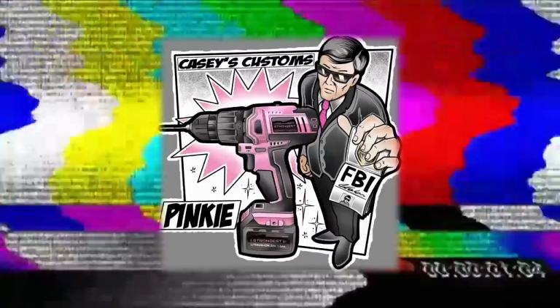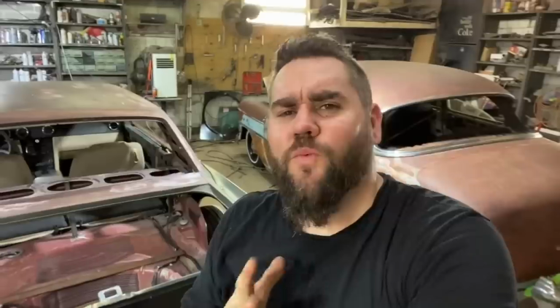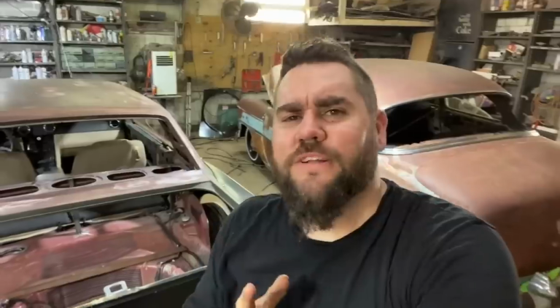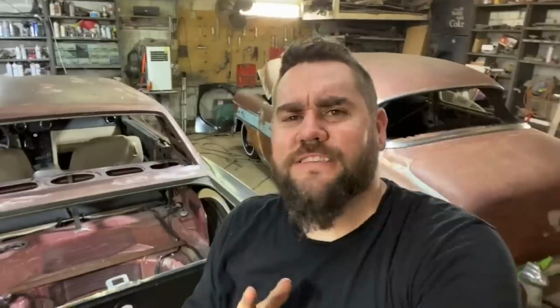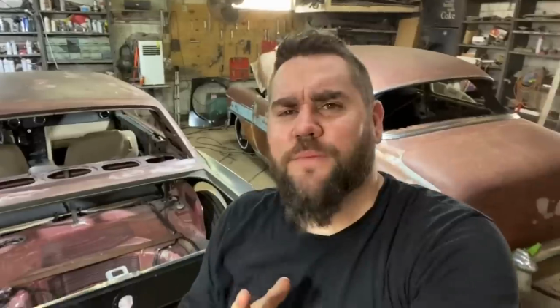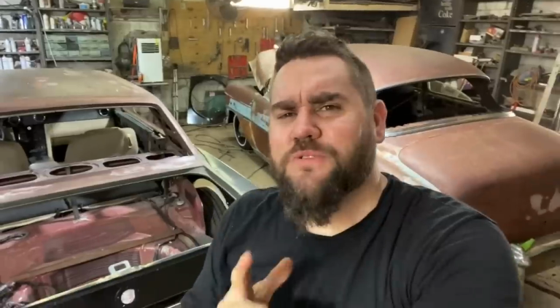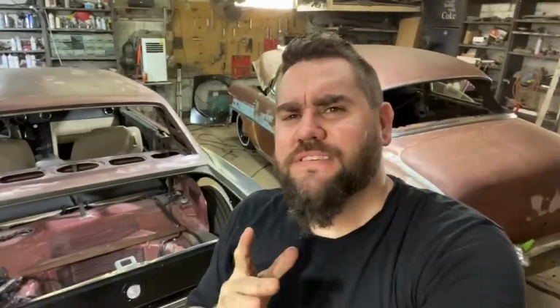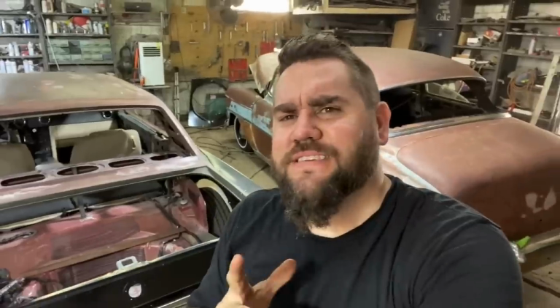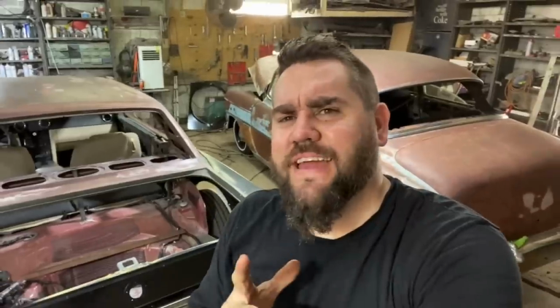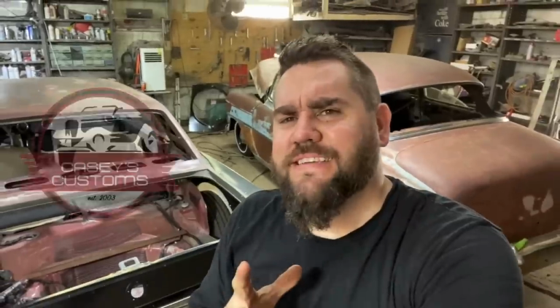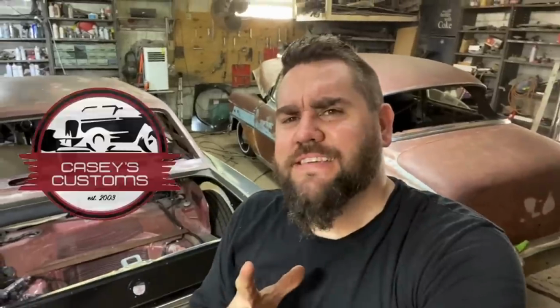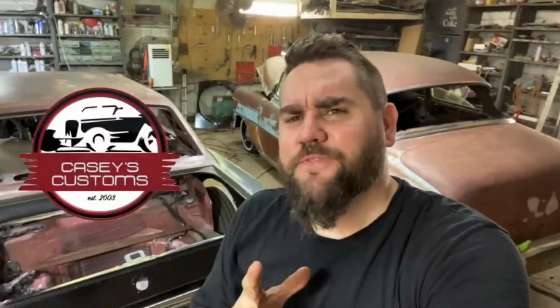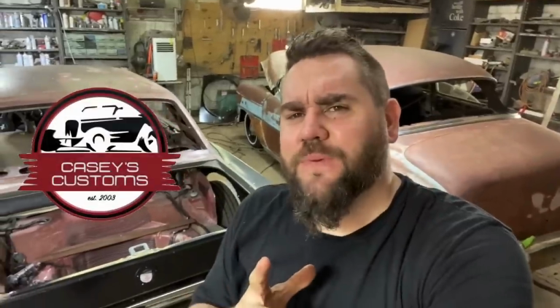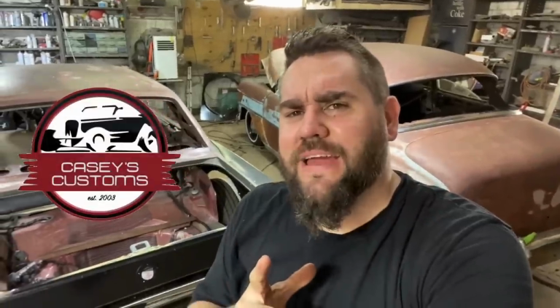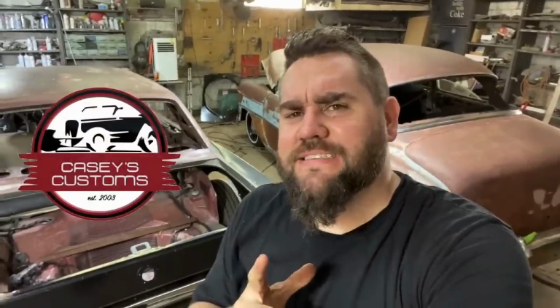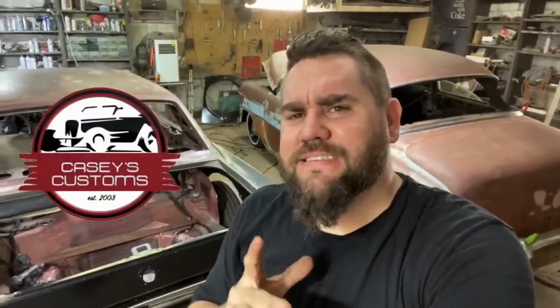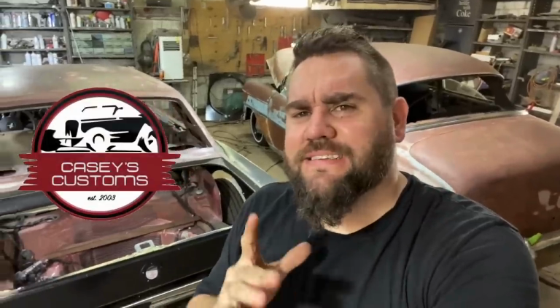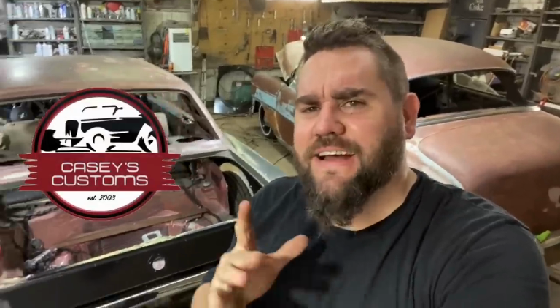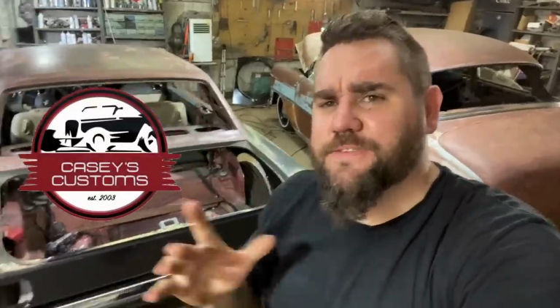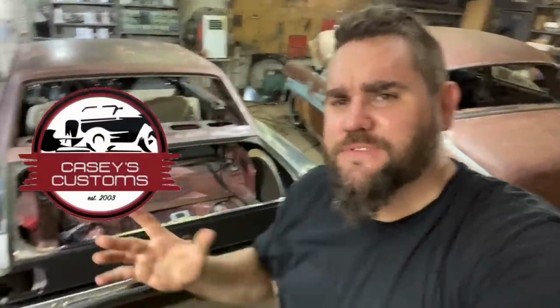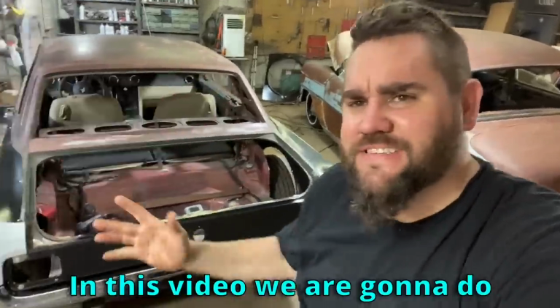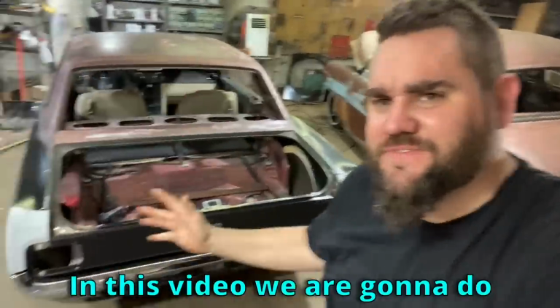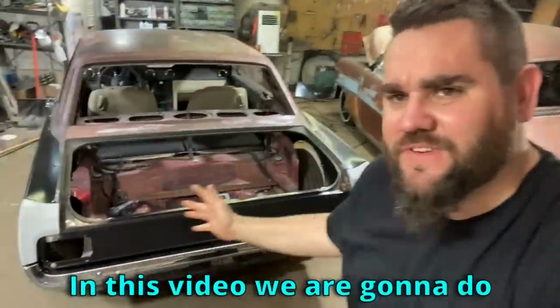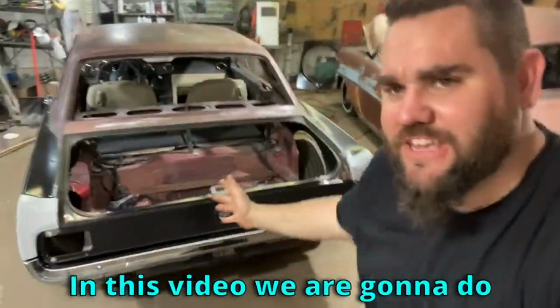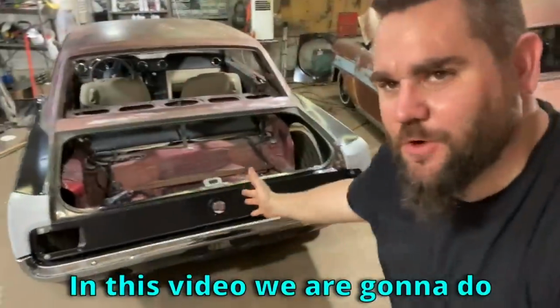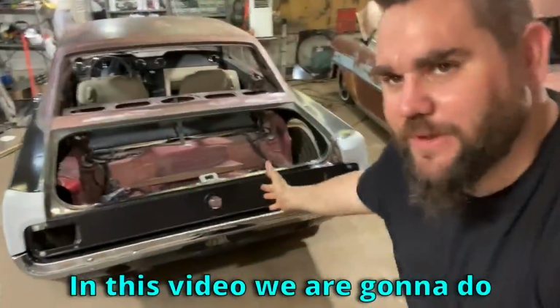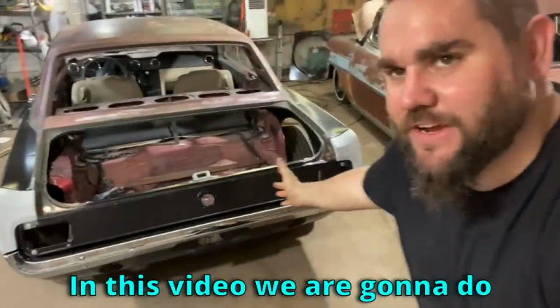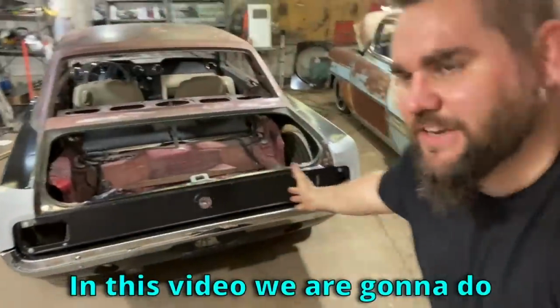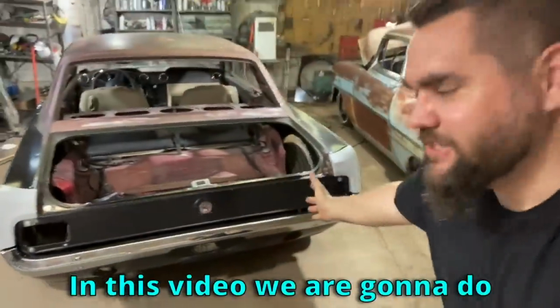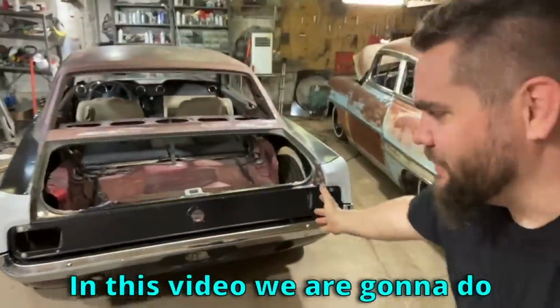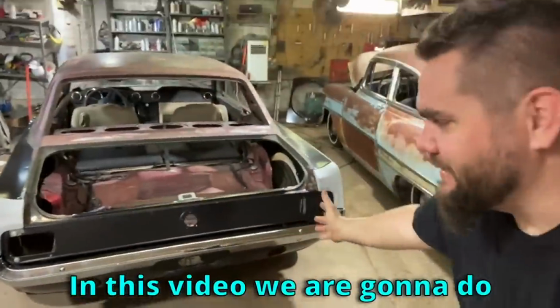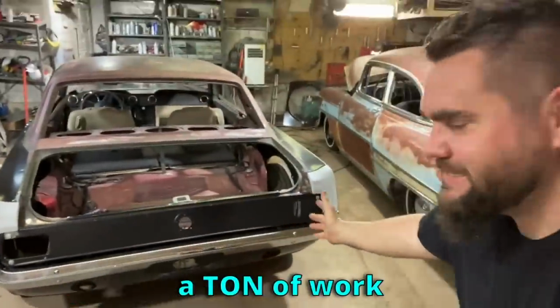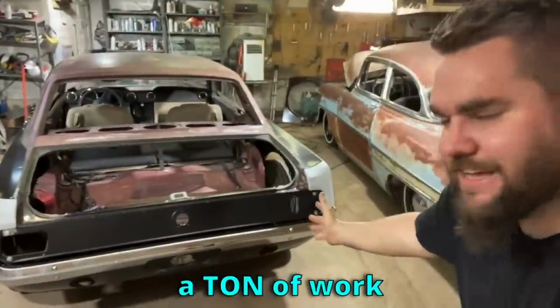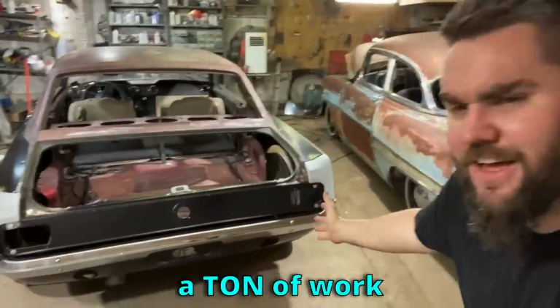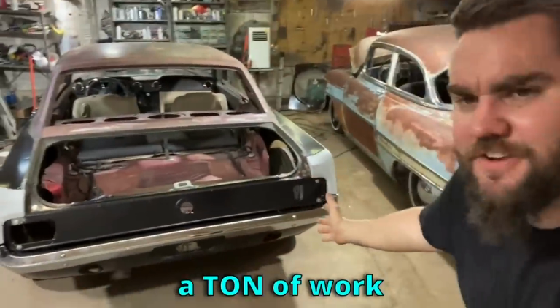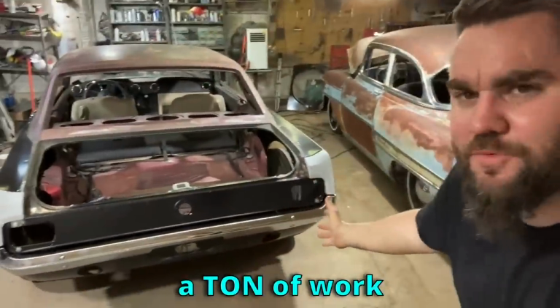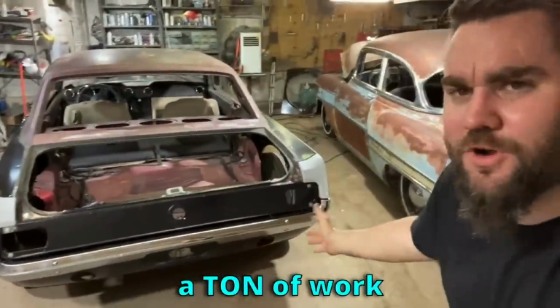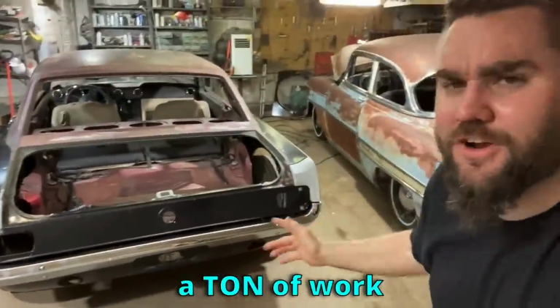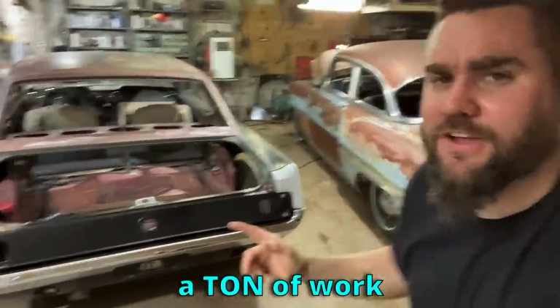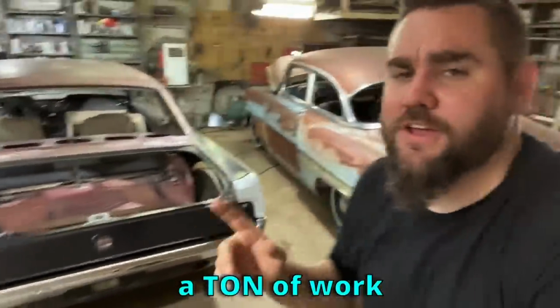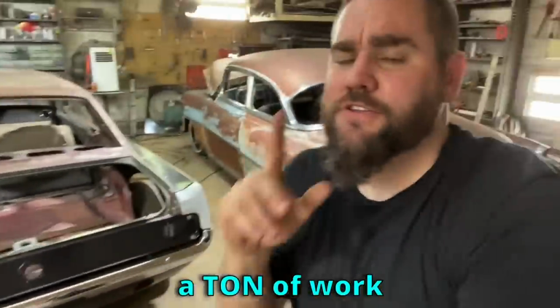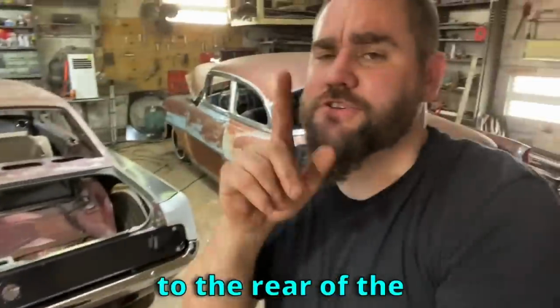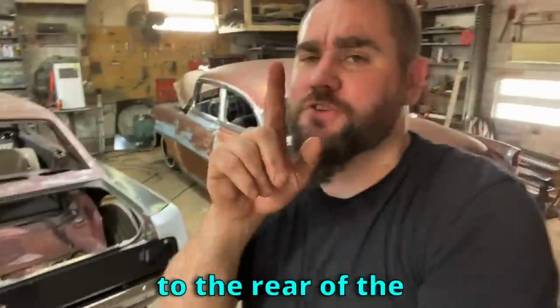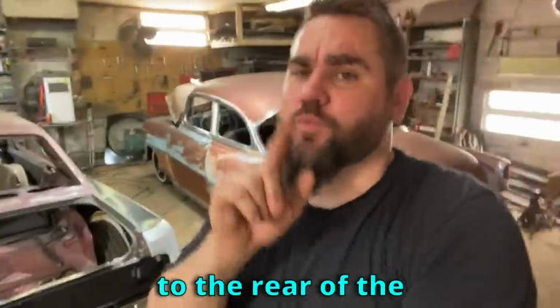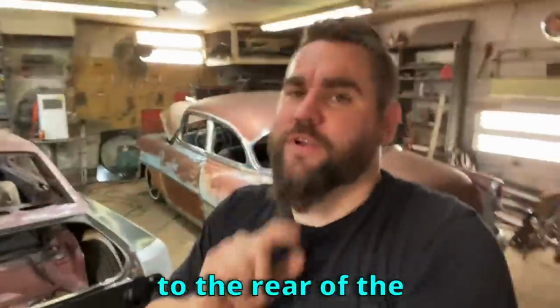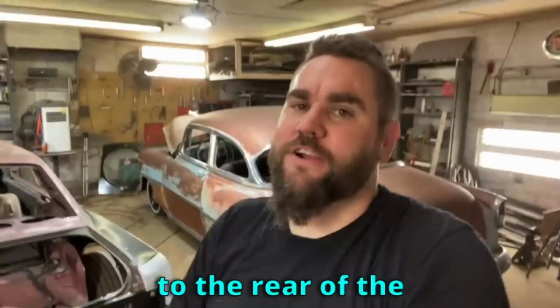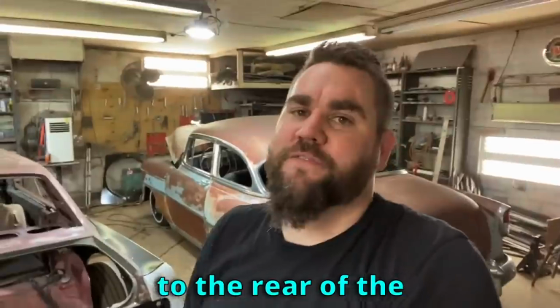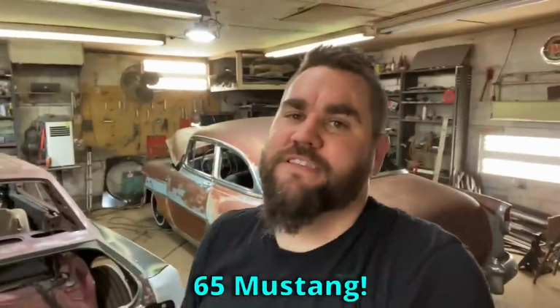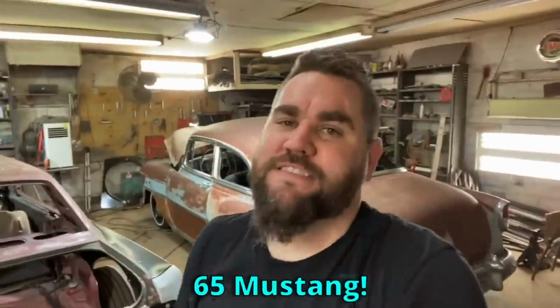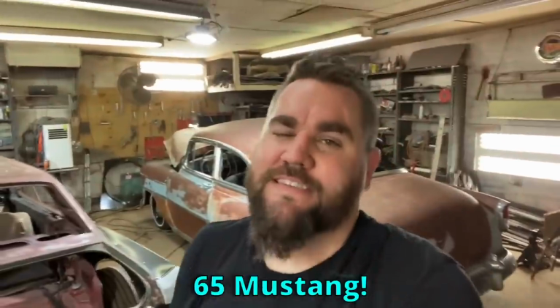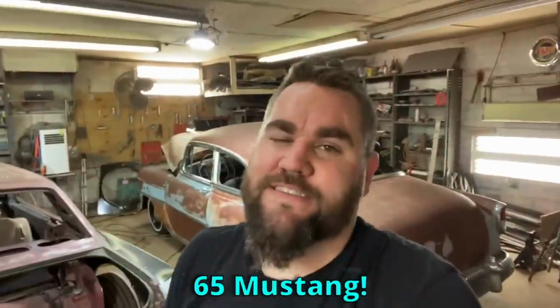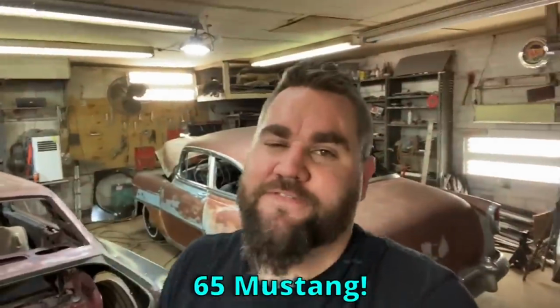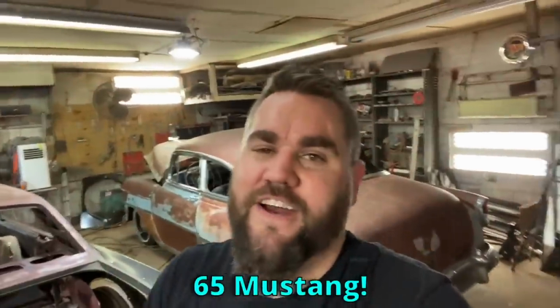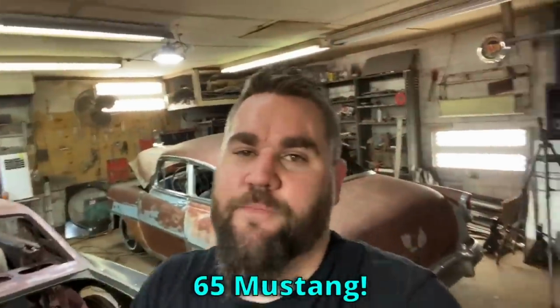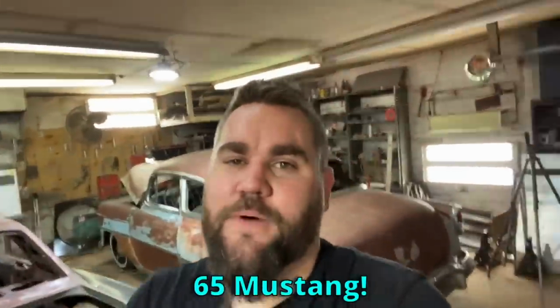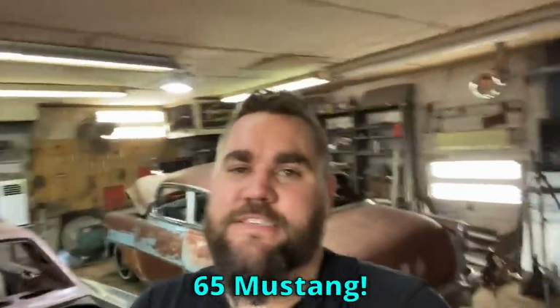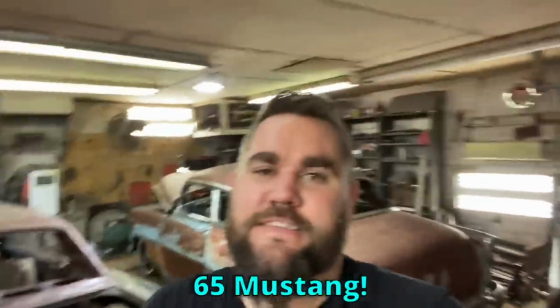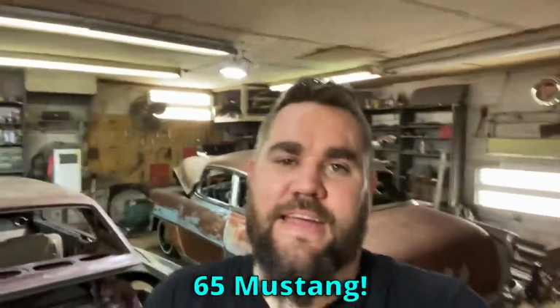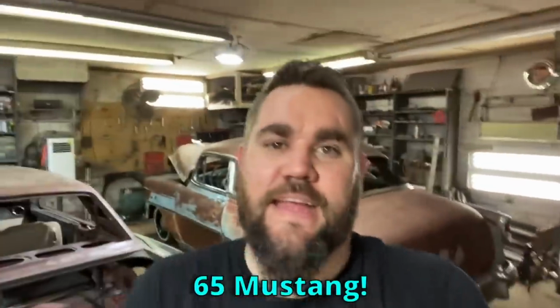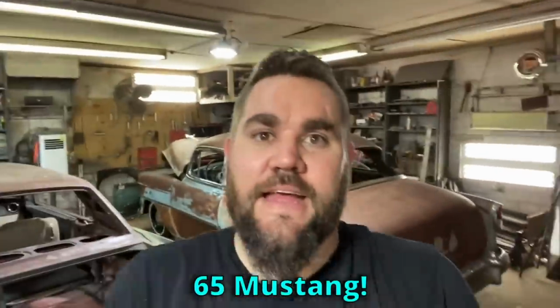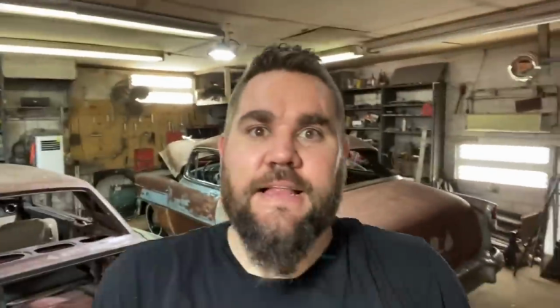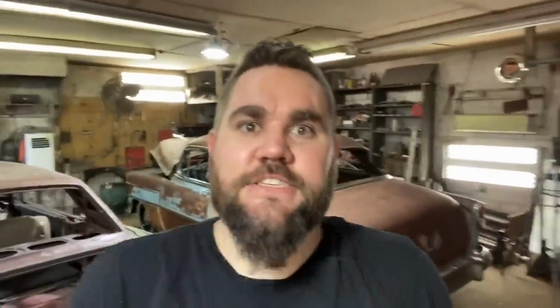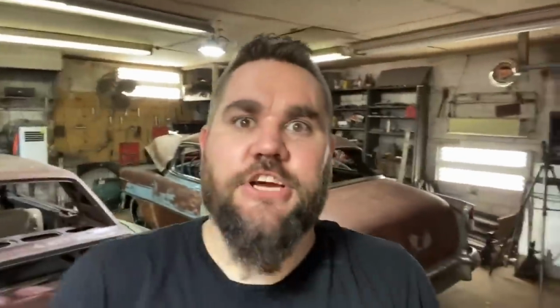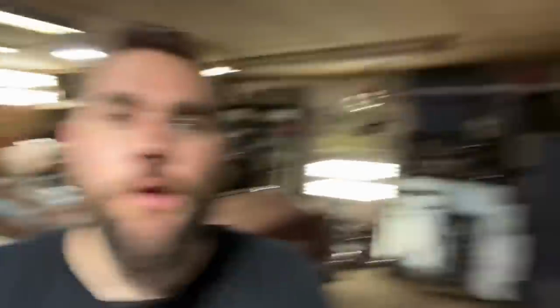What's up, this is Casey from Casey's Costumes. In this video we are going to do a ton of work to the rear of this '65 Mustang. Let's go.